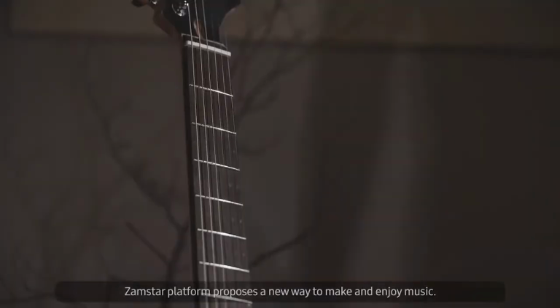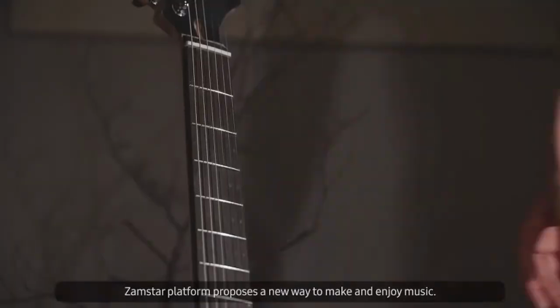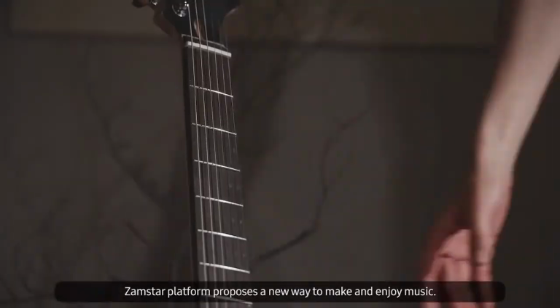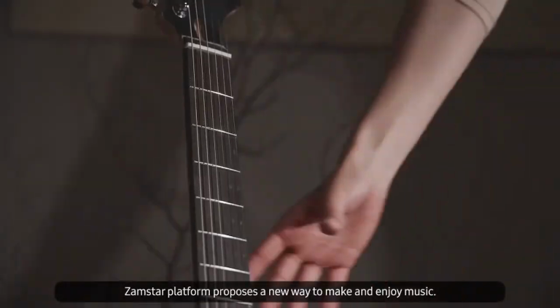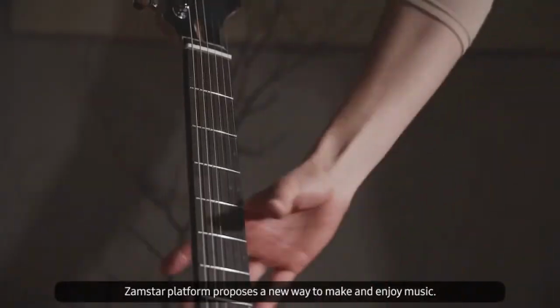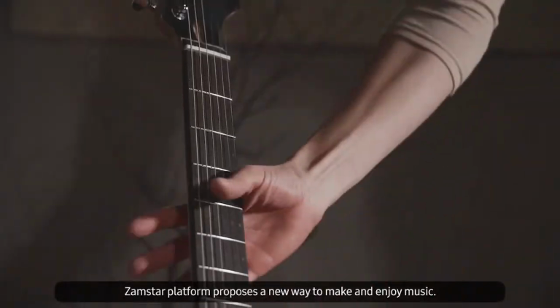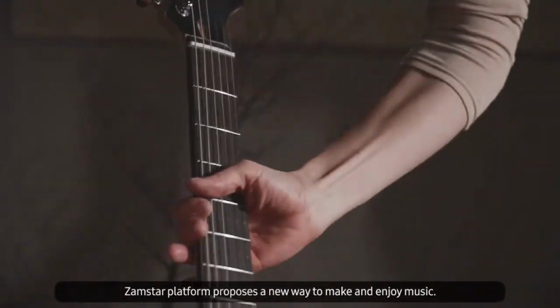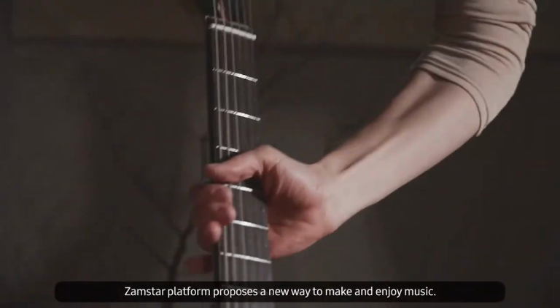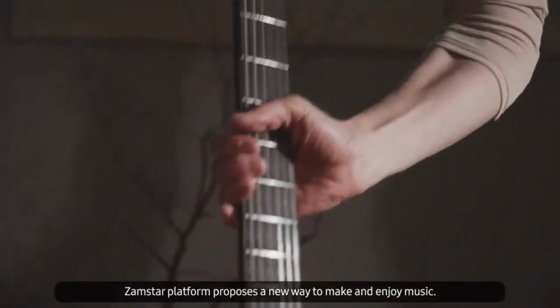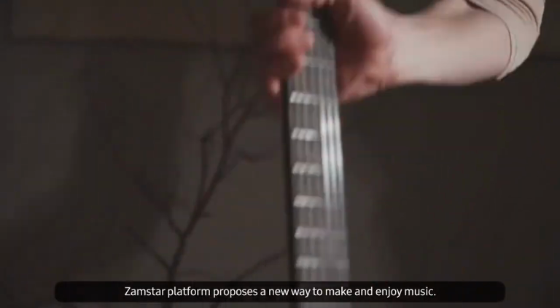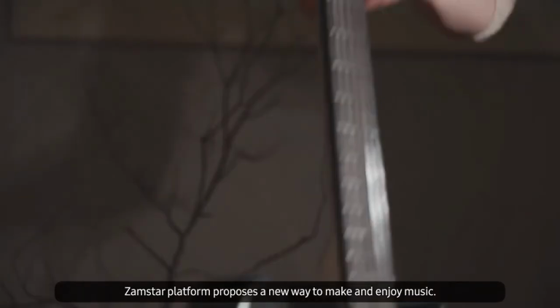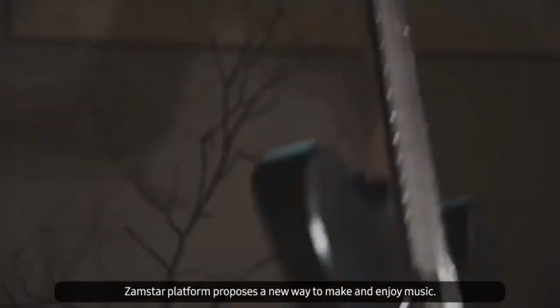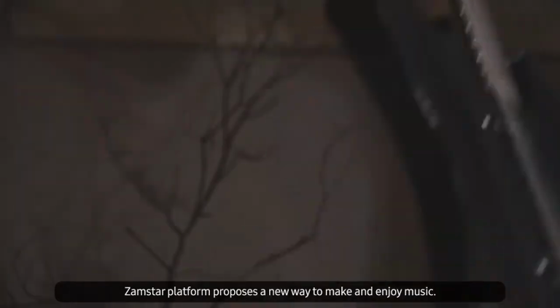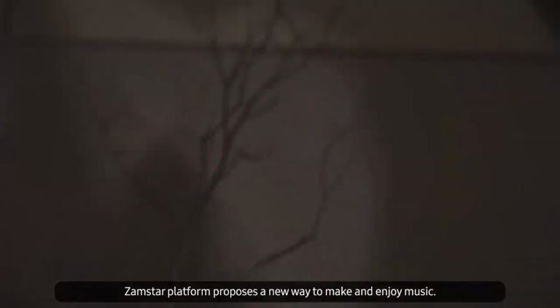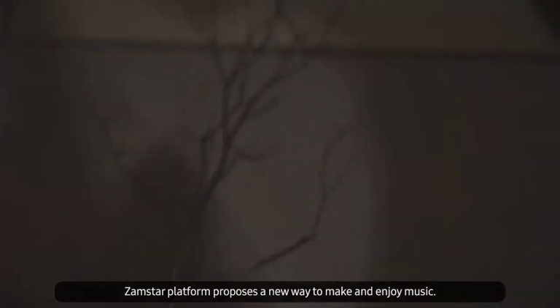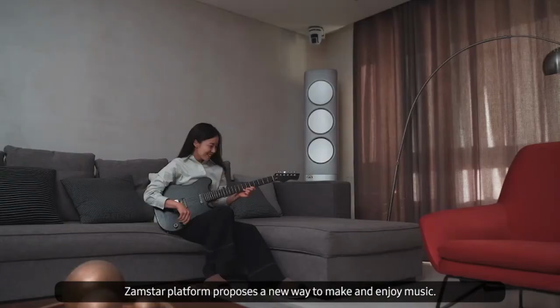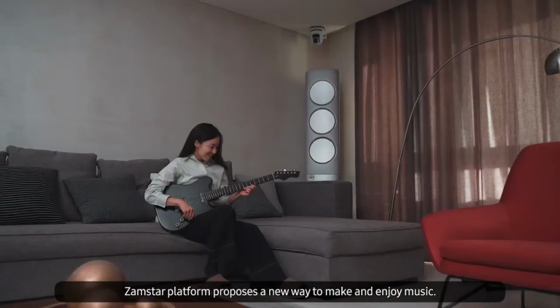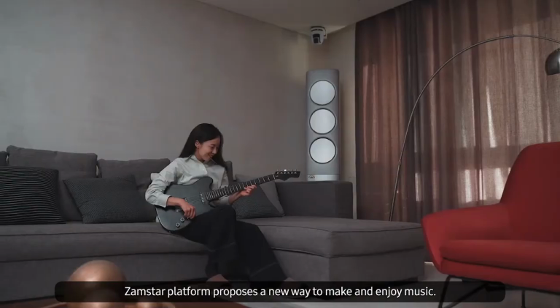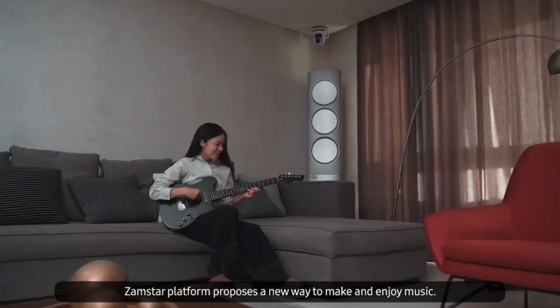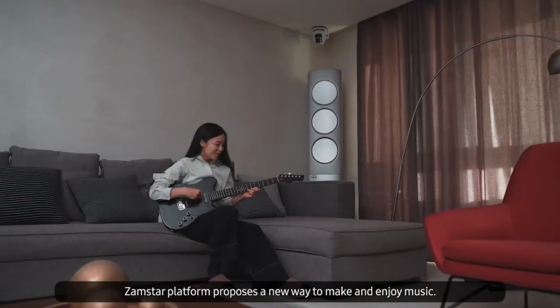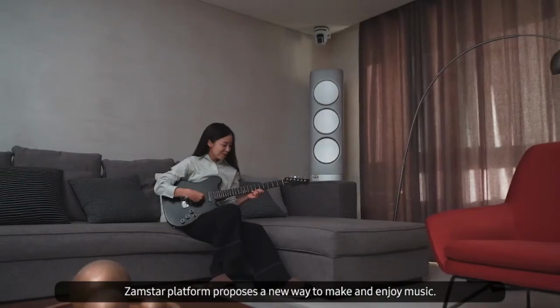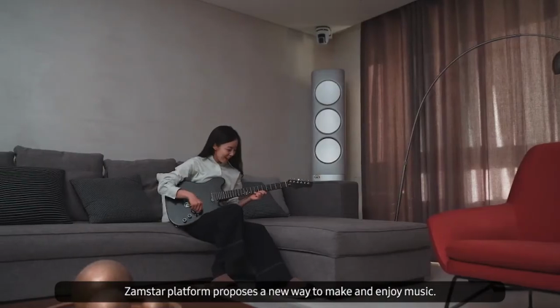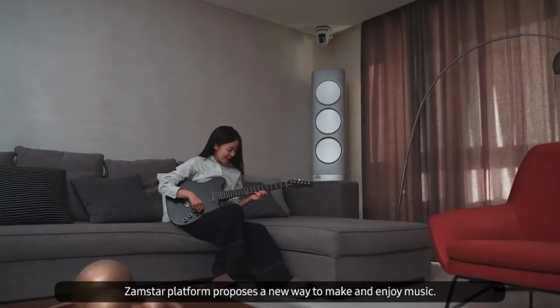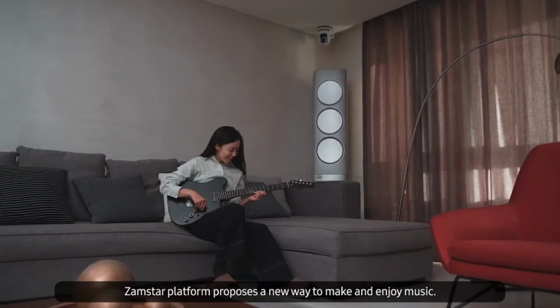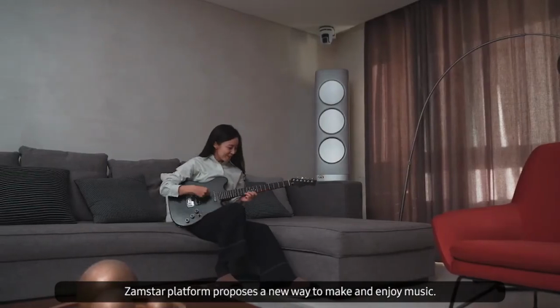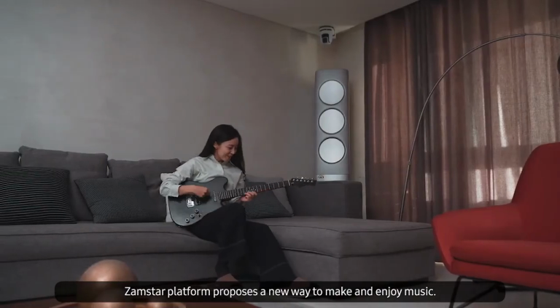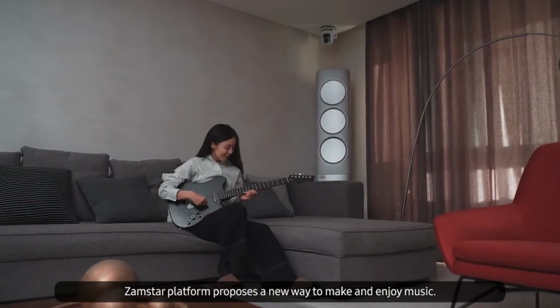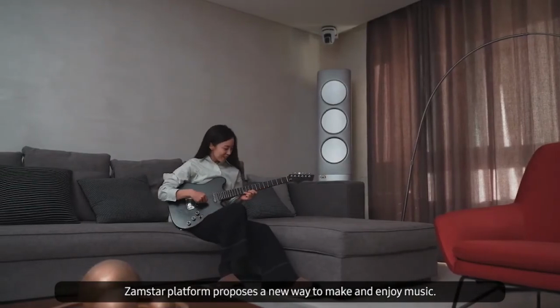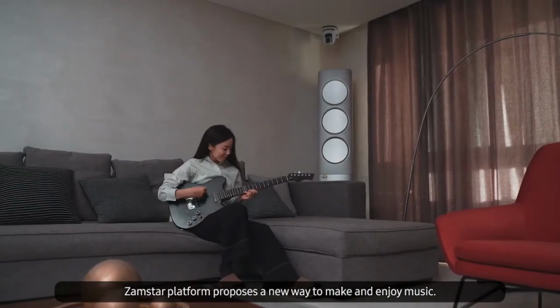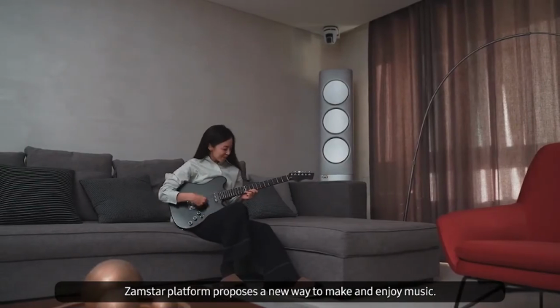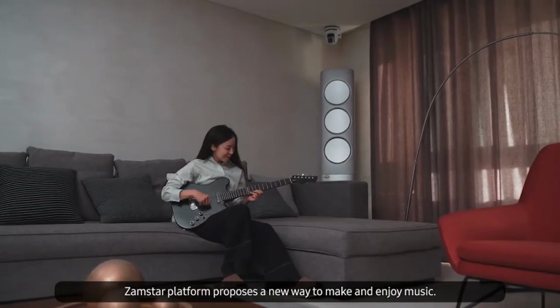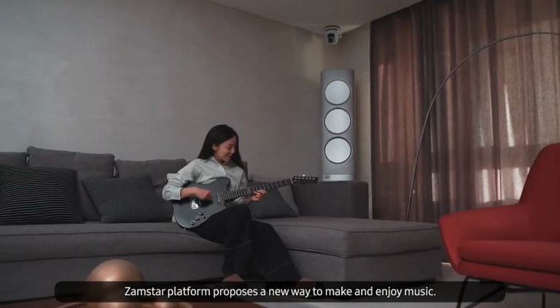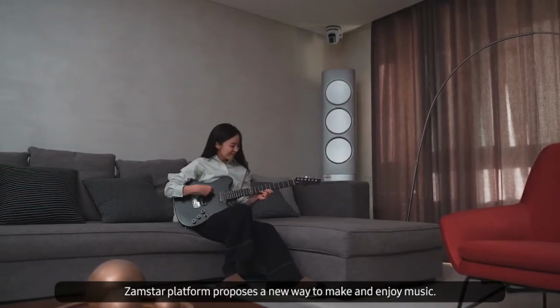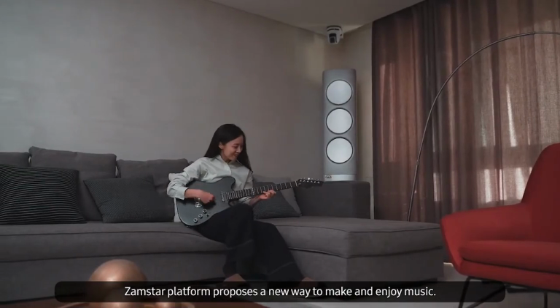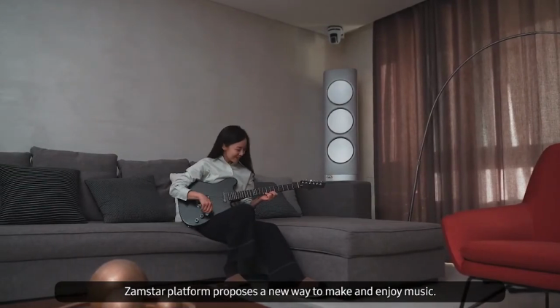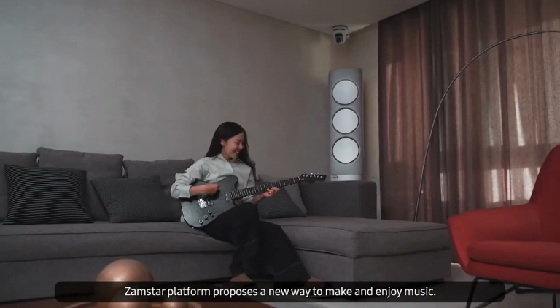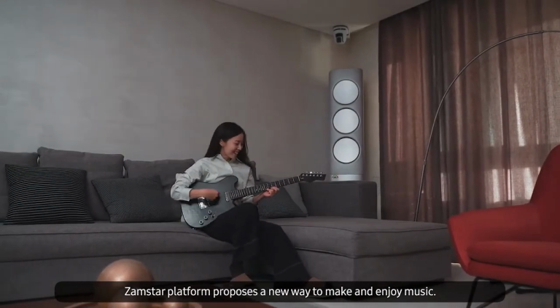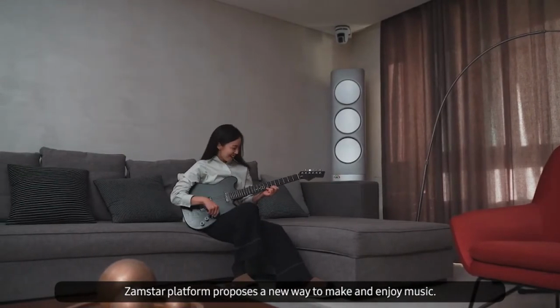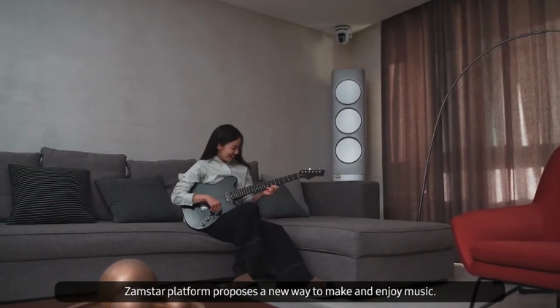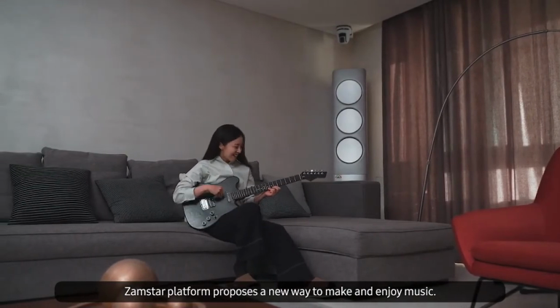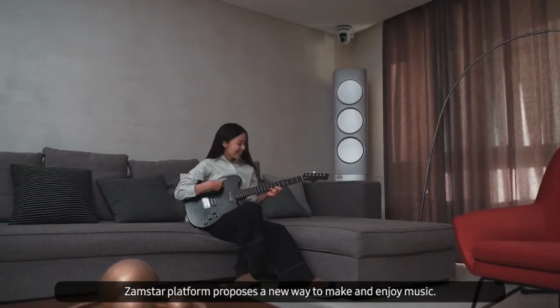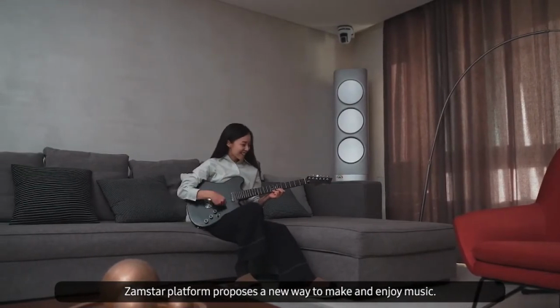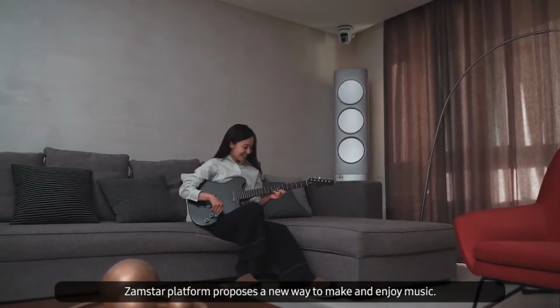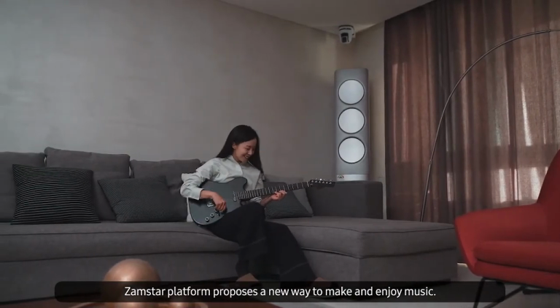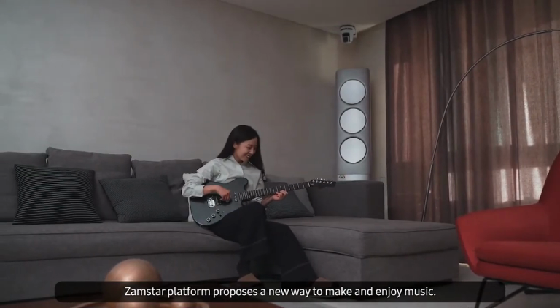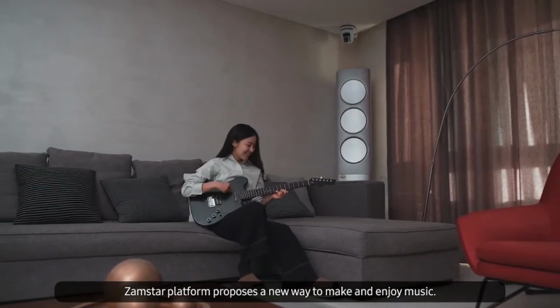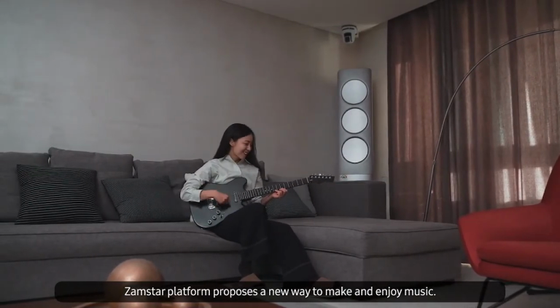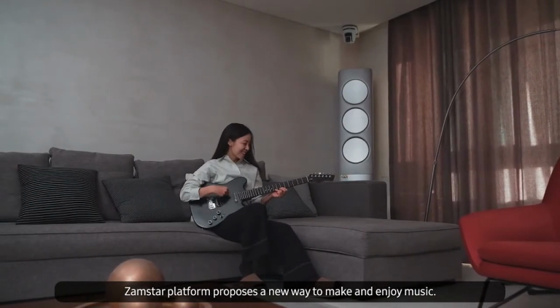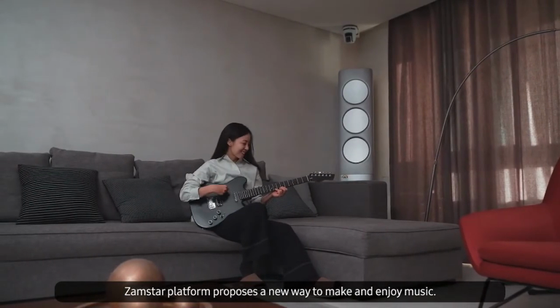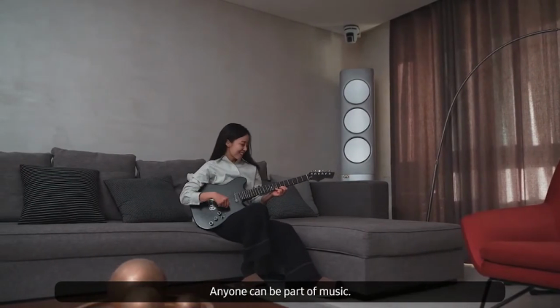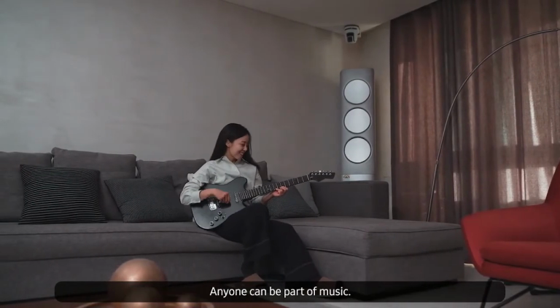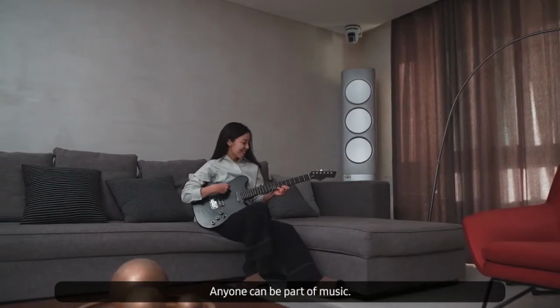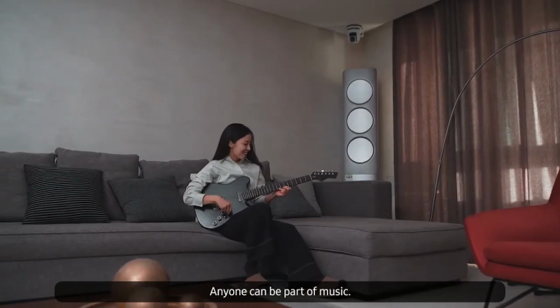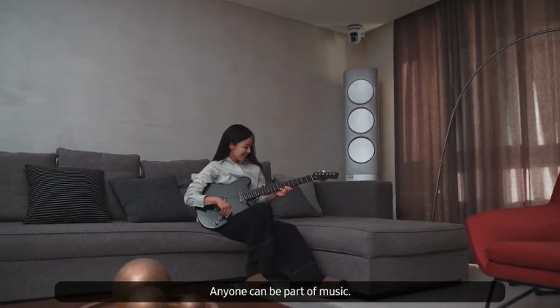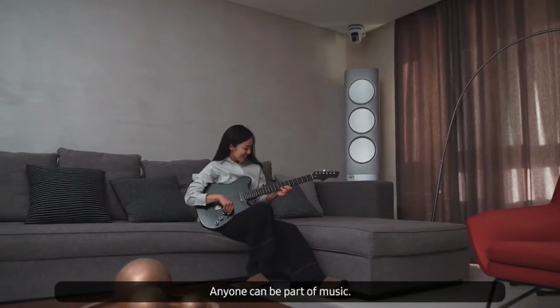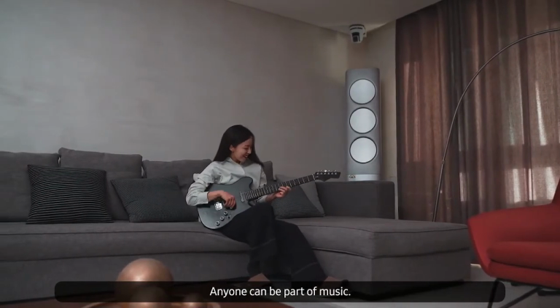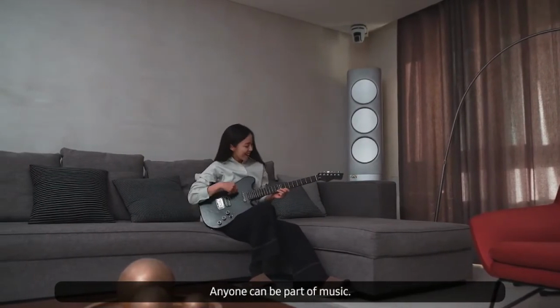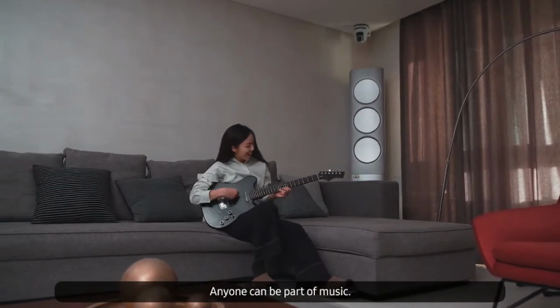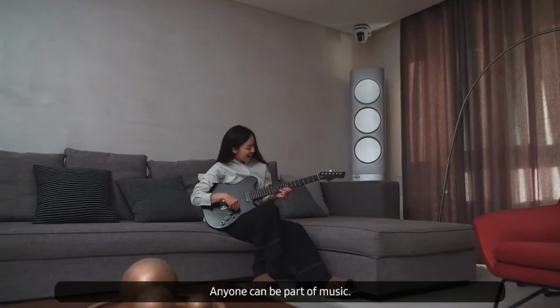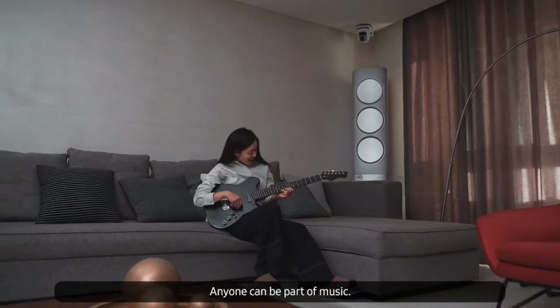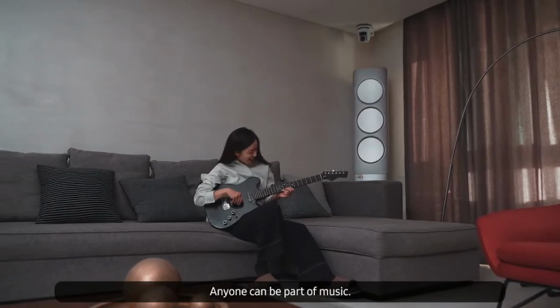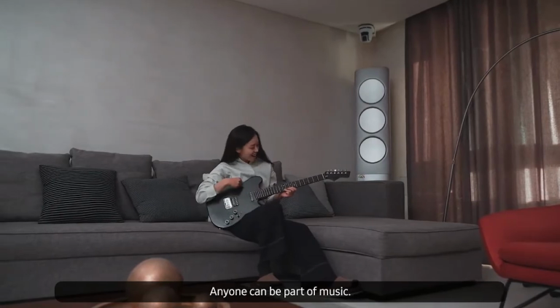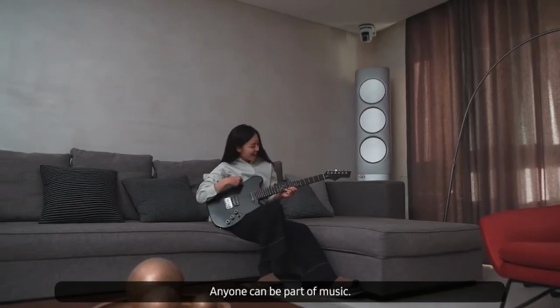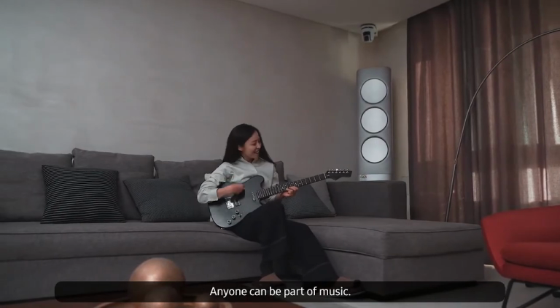Jamster platform proposes a new way to make and enjoy music. Anyone can be part of music.